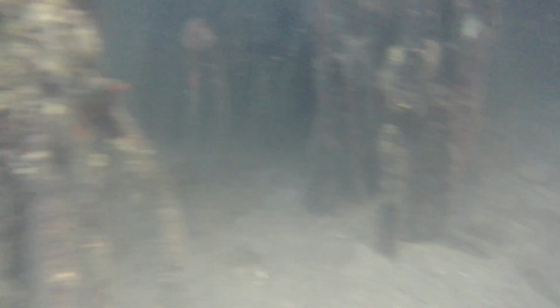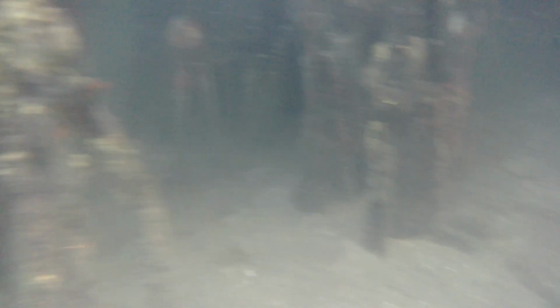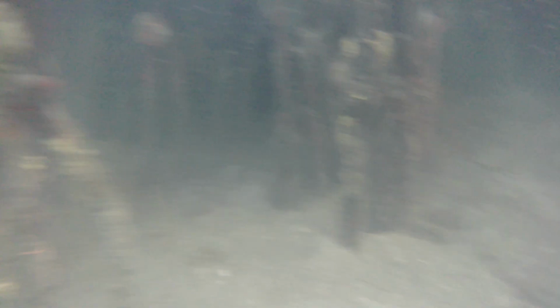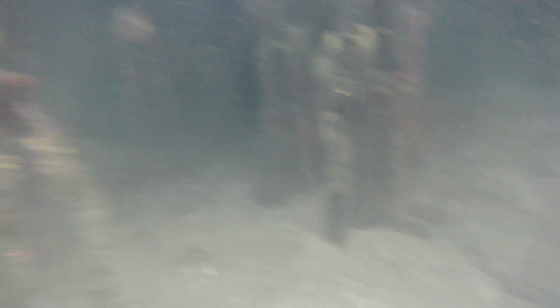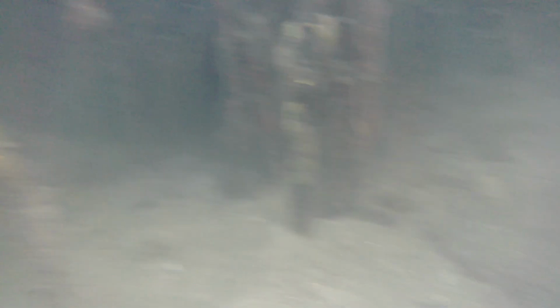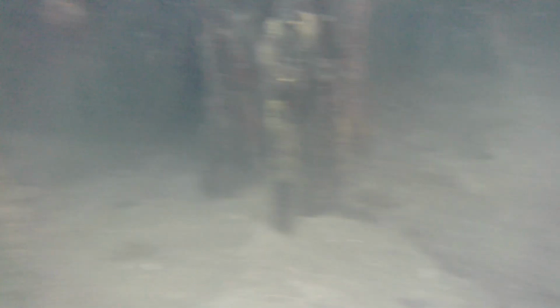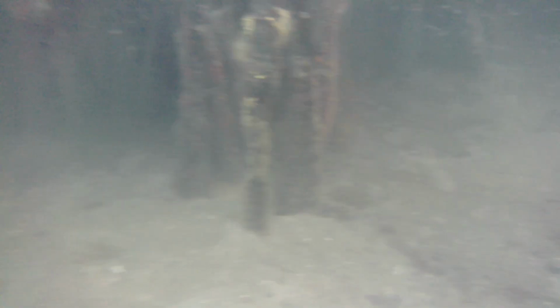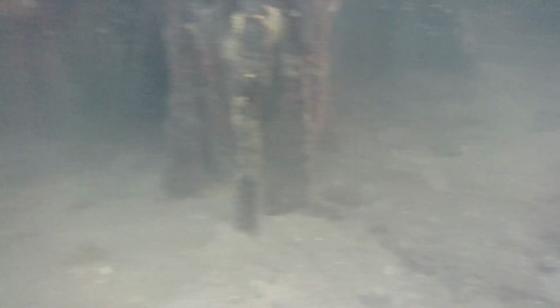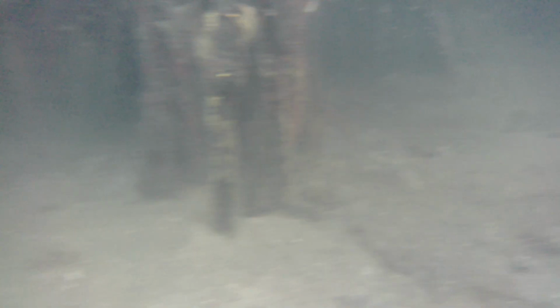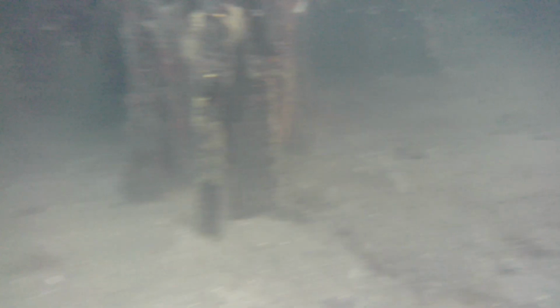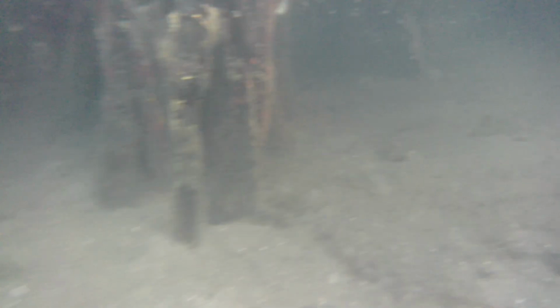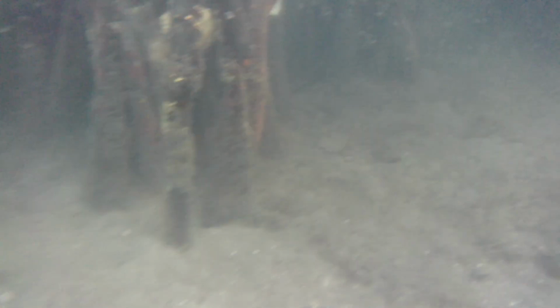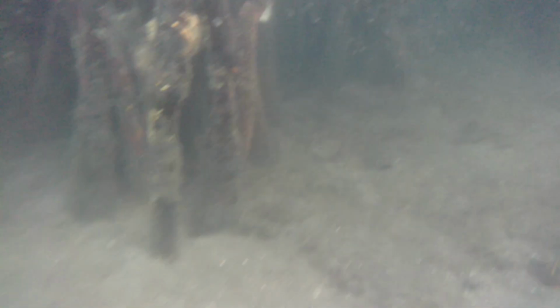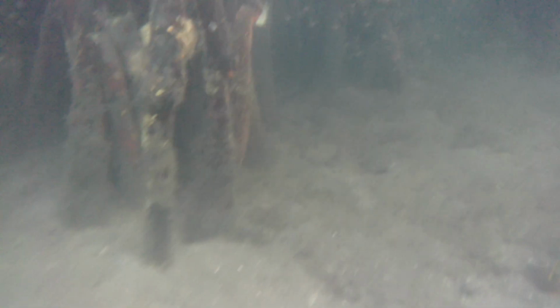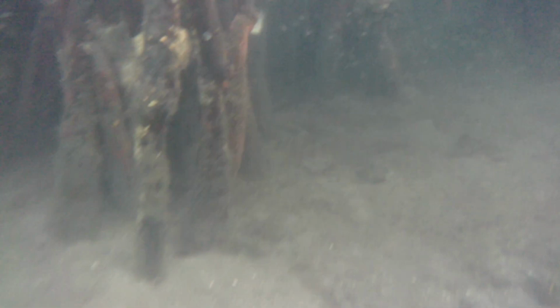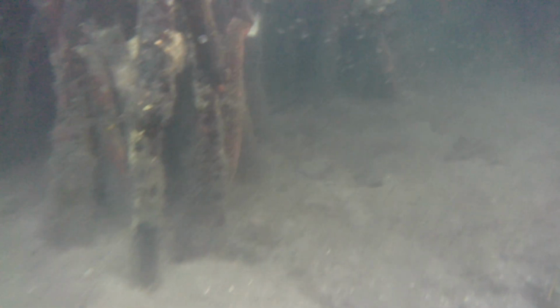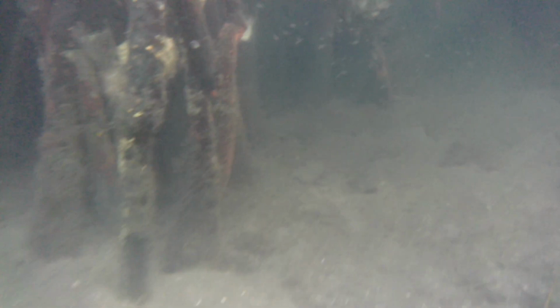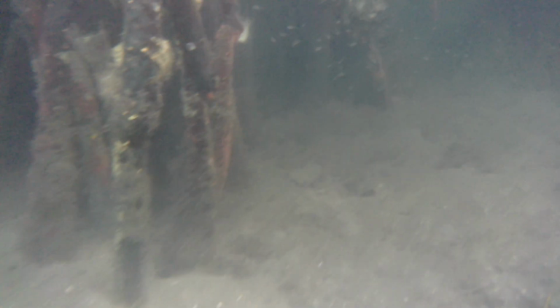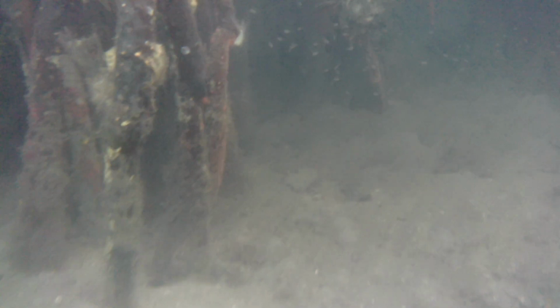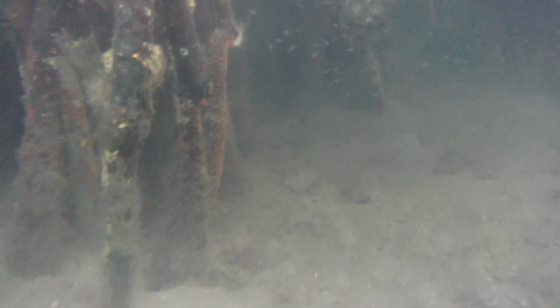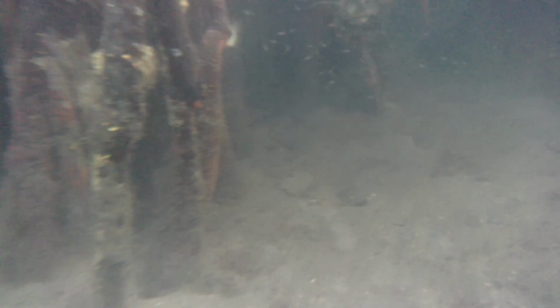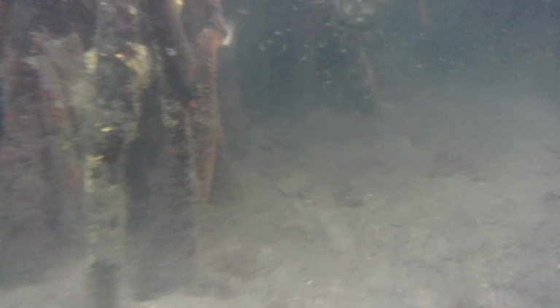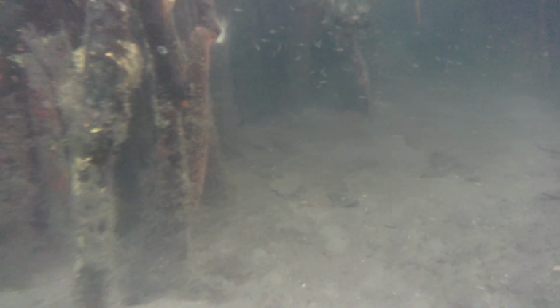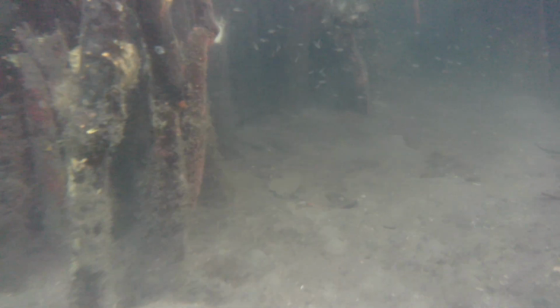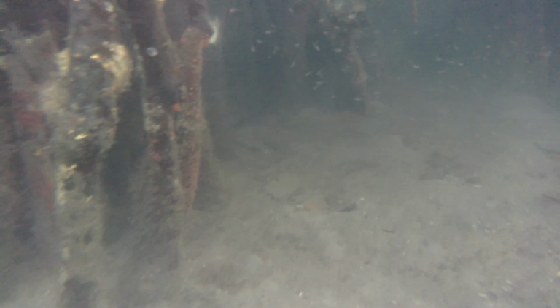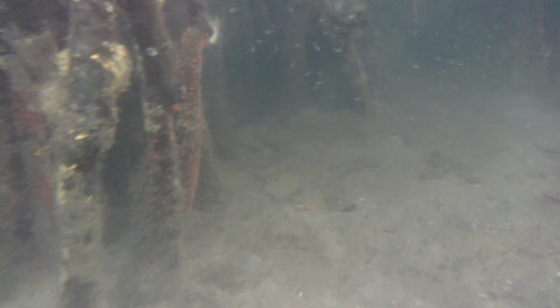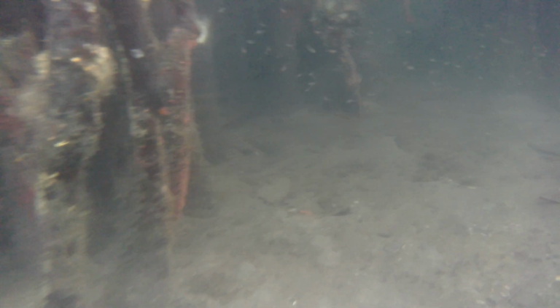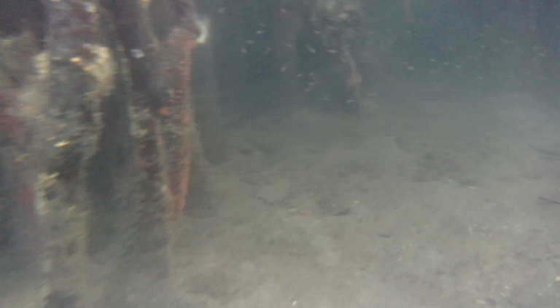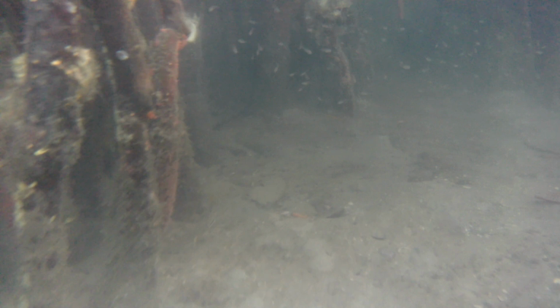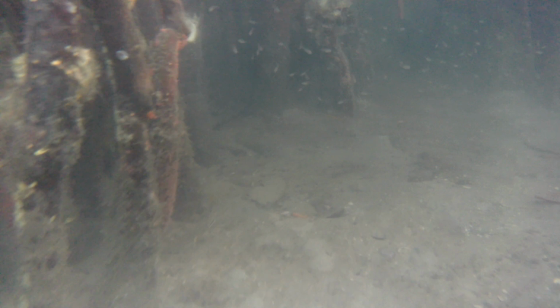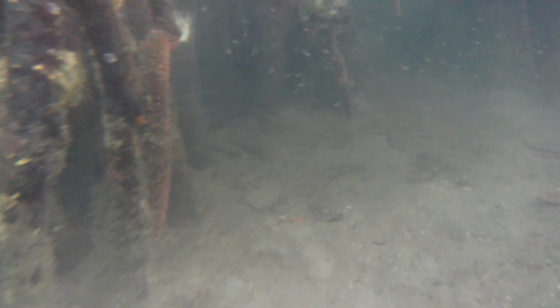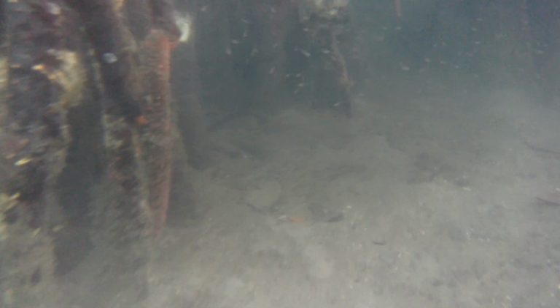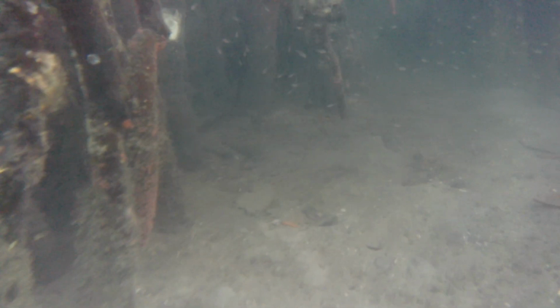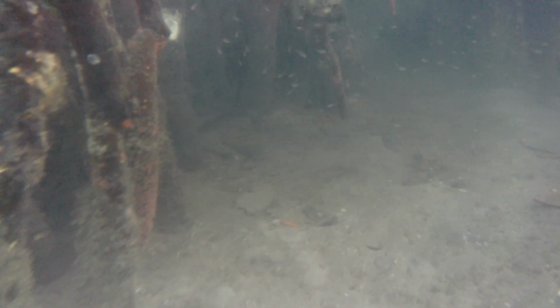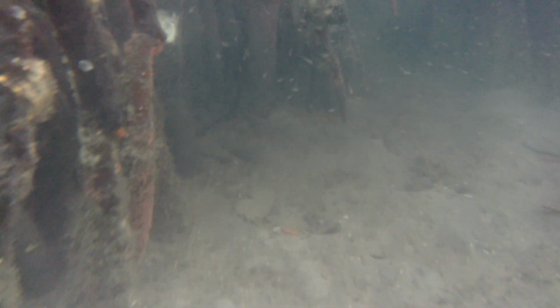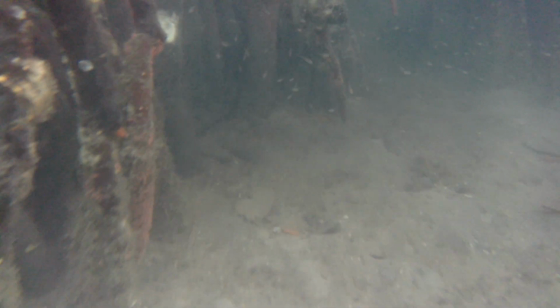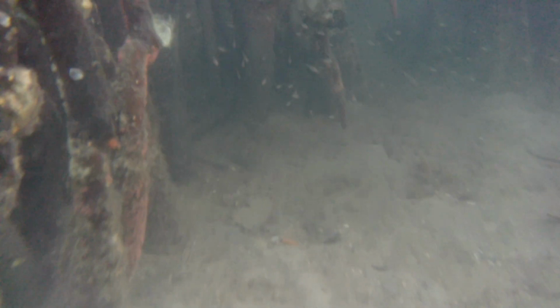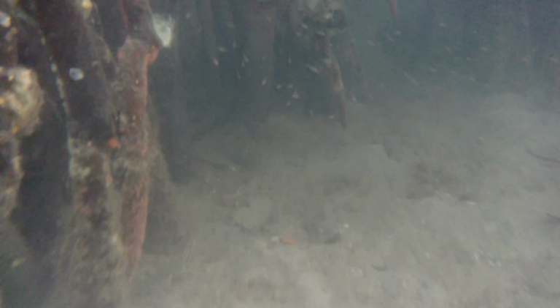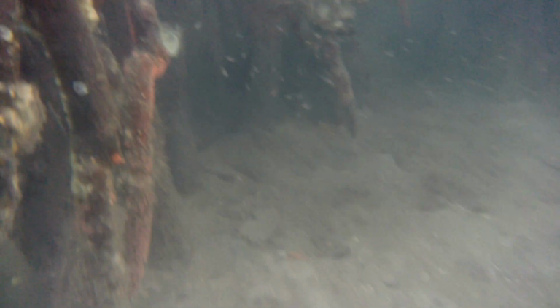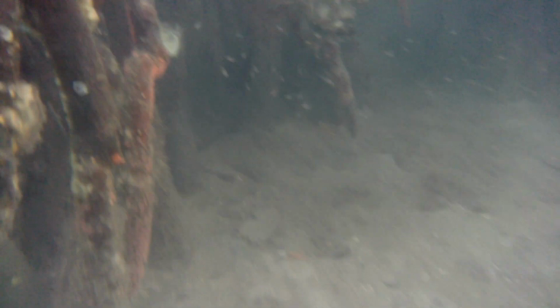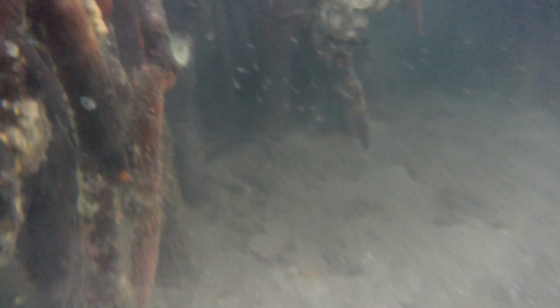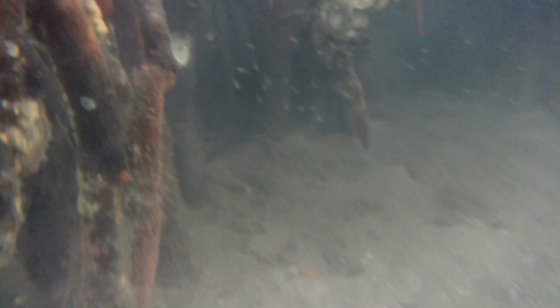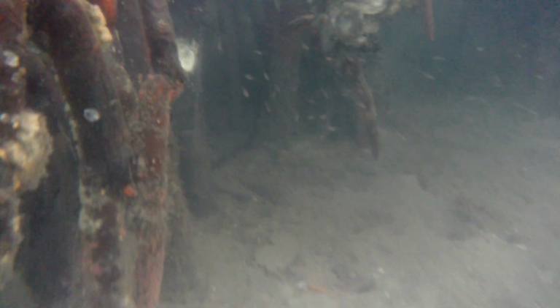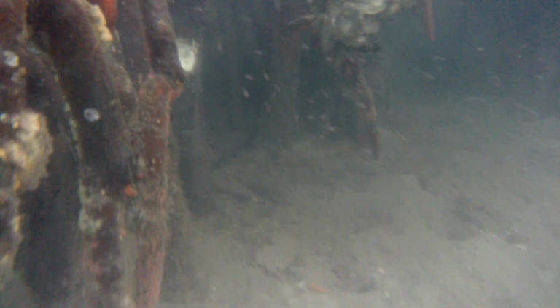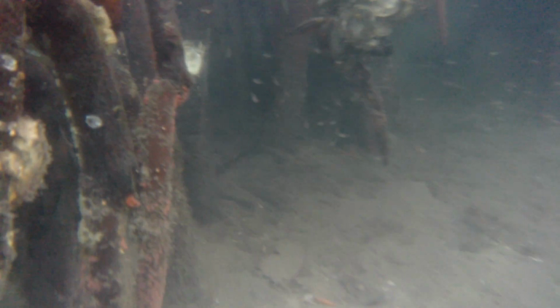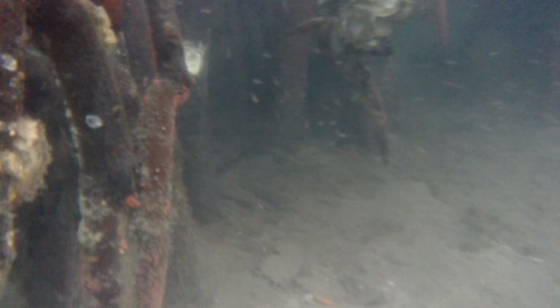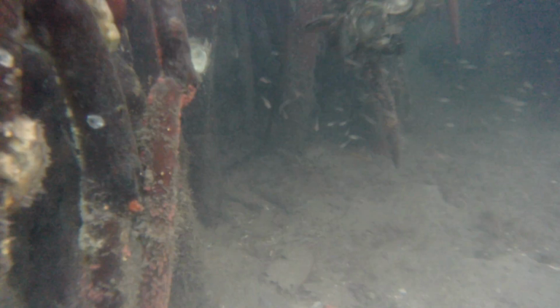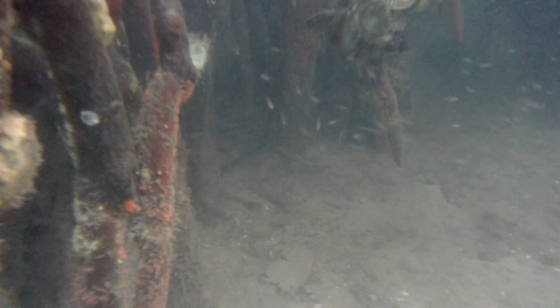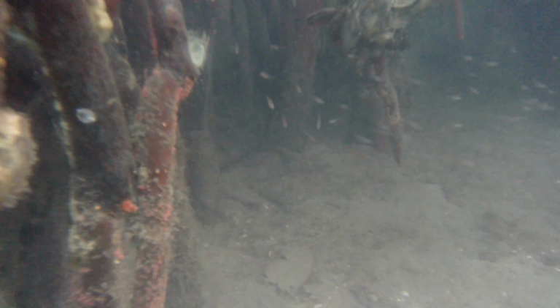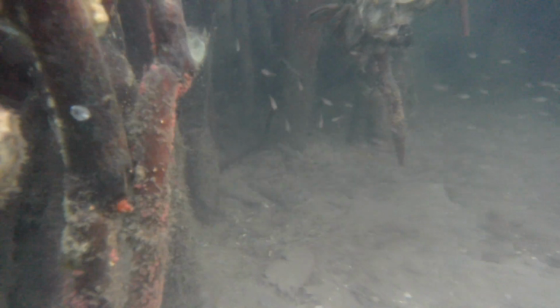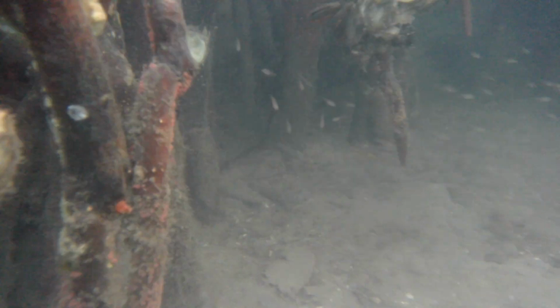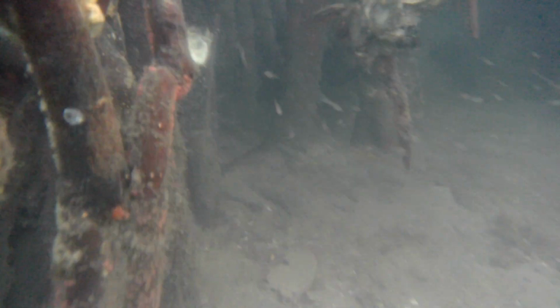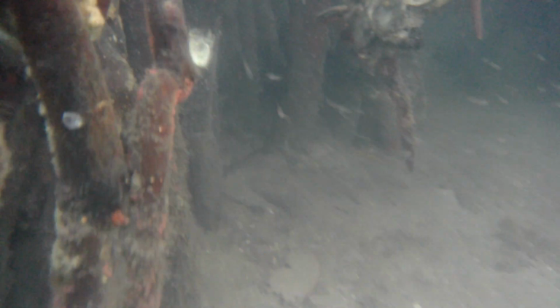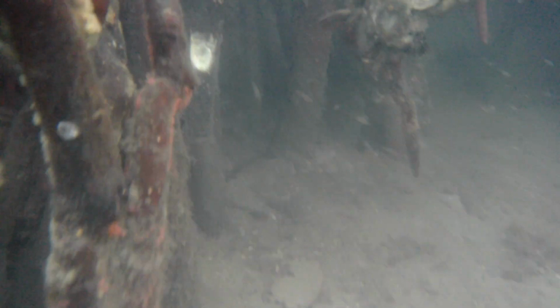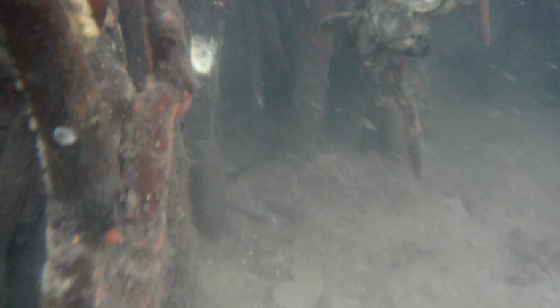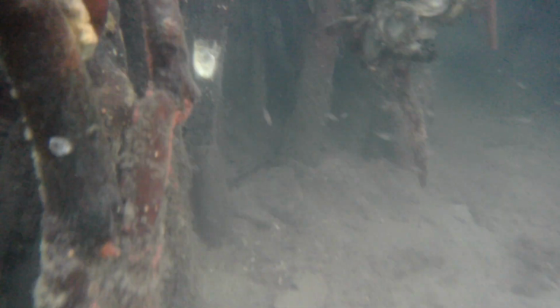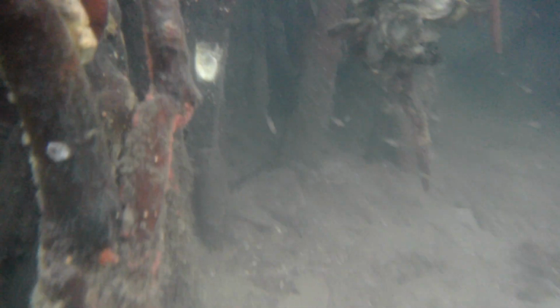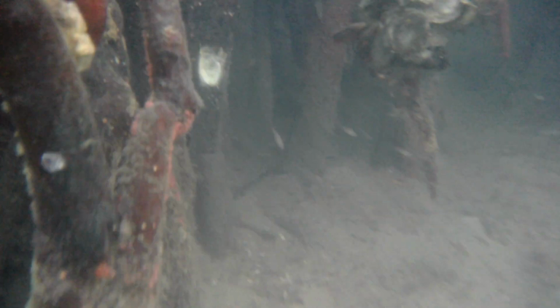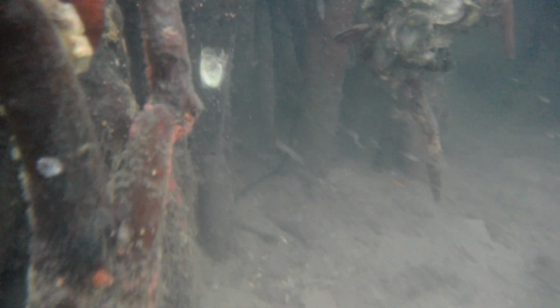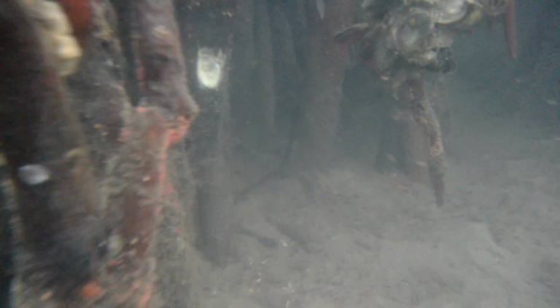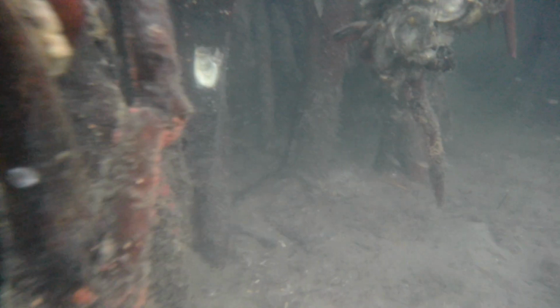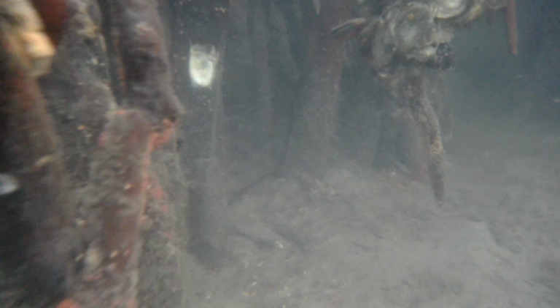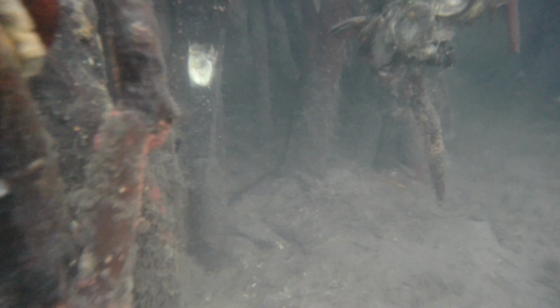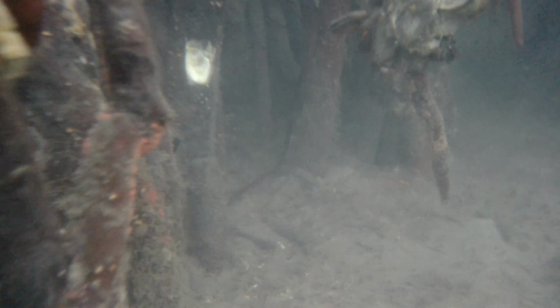I give one last goodbye to our little fish nursery here in the shallows, and I'm about to head back up.